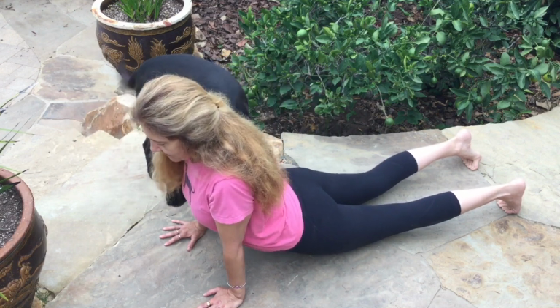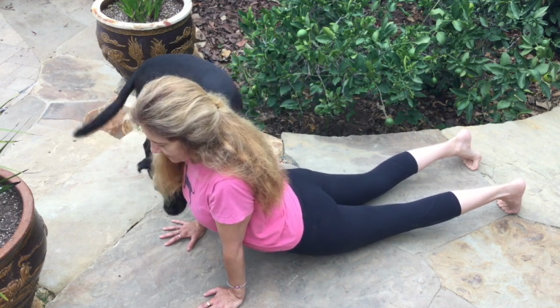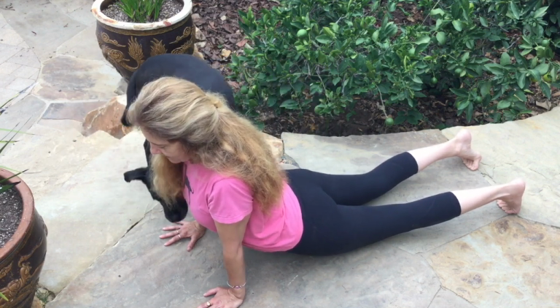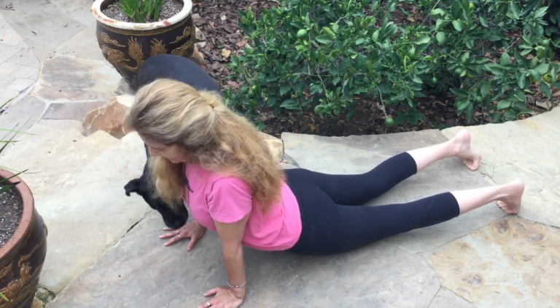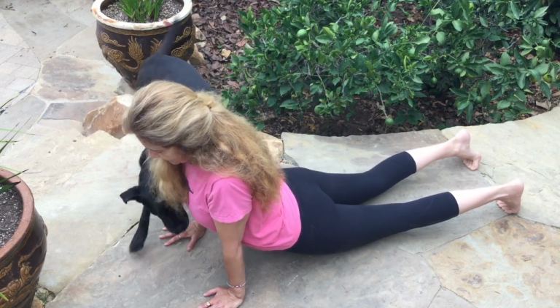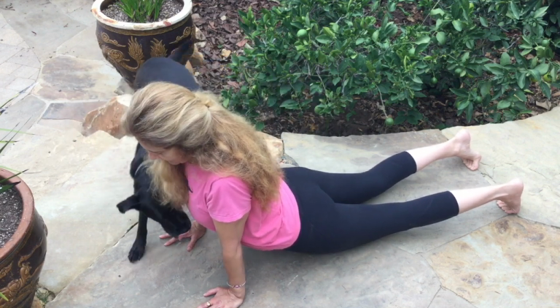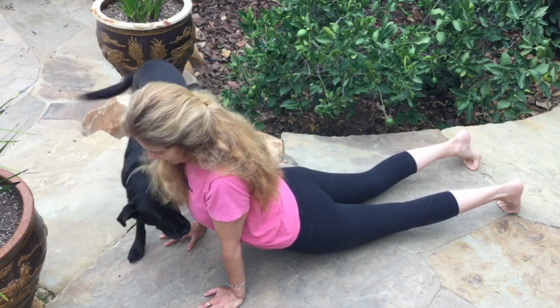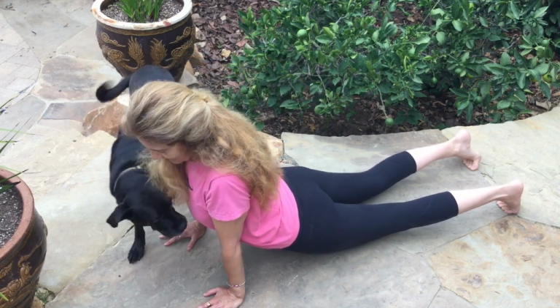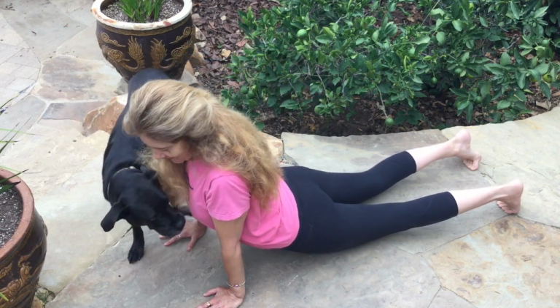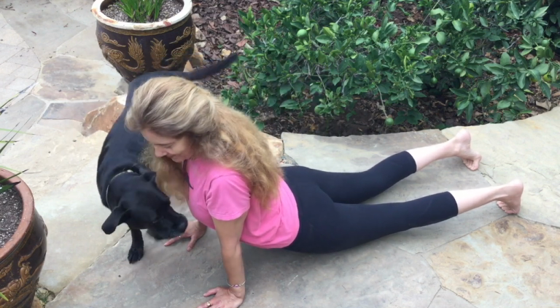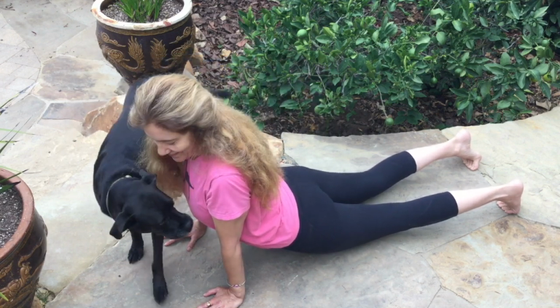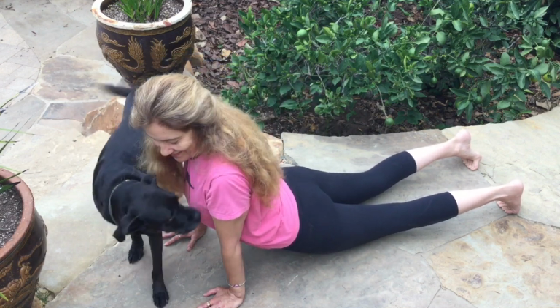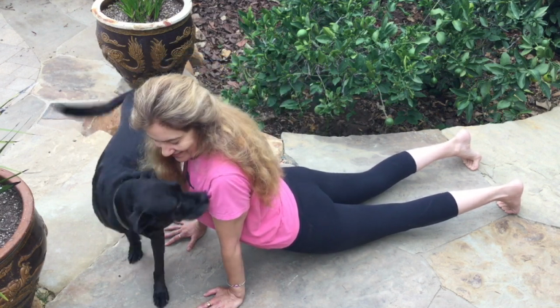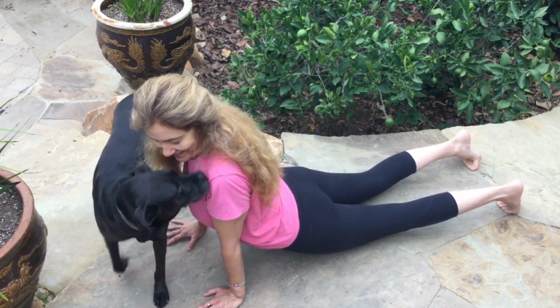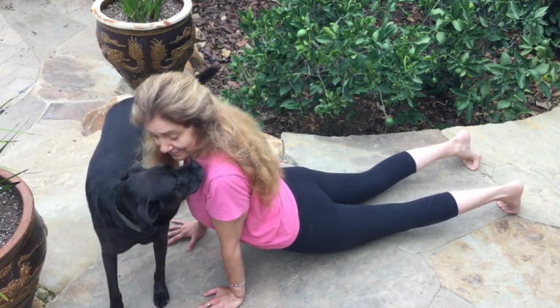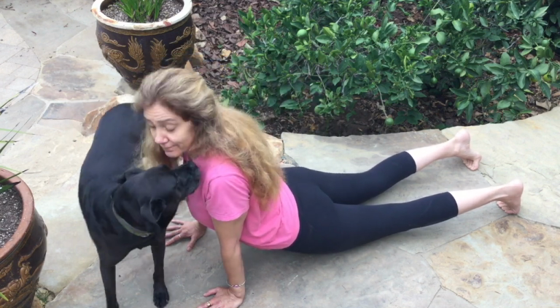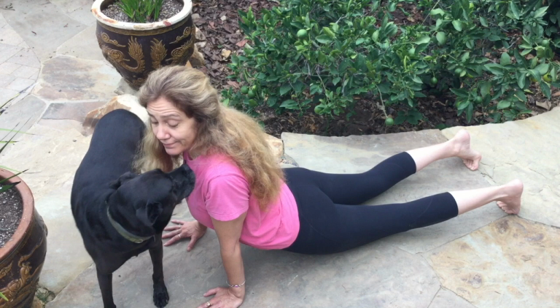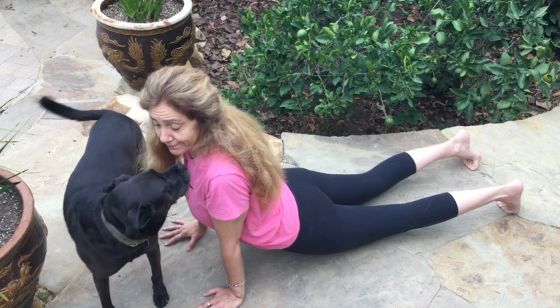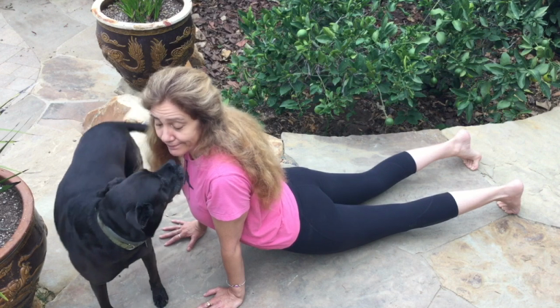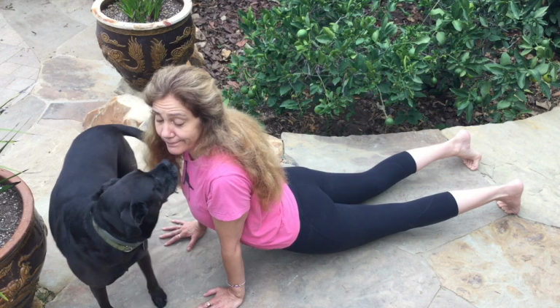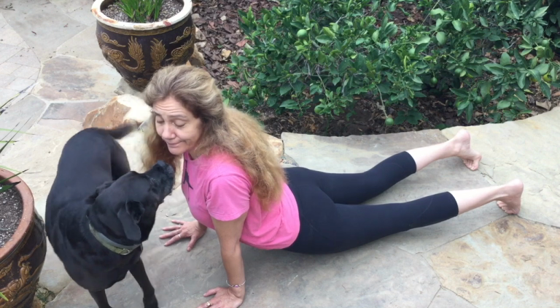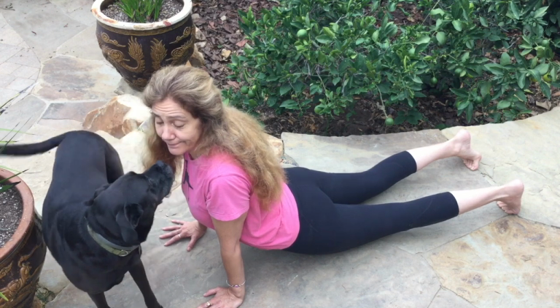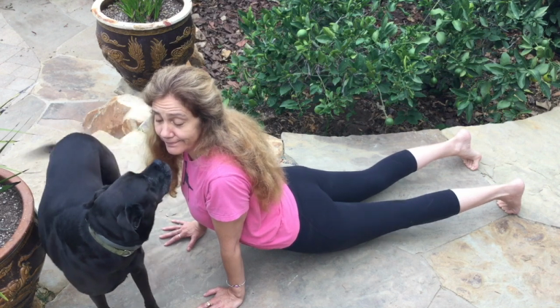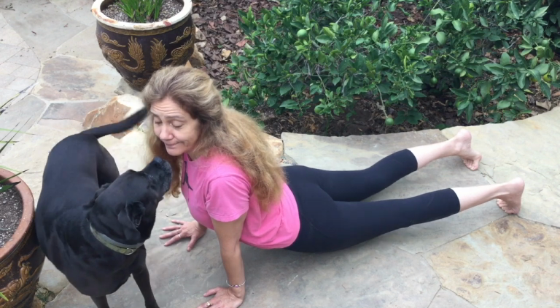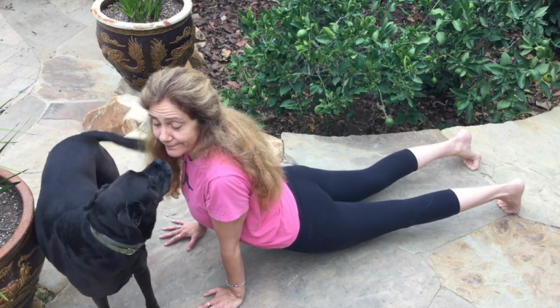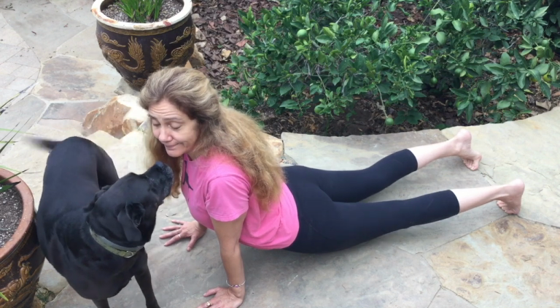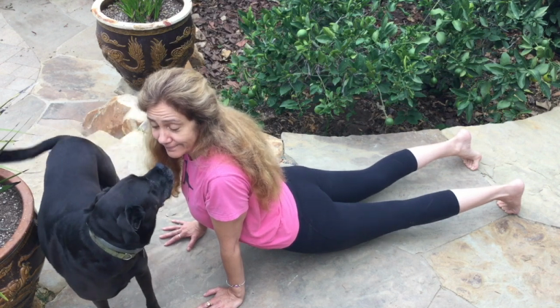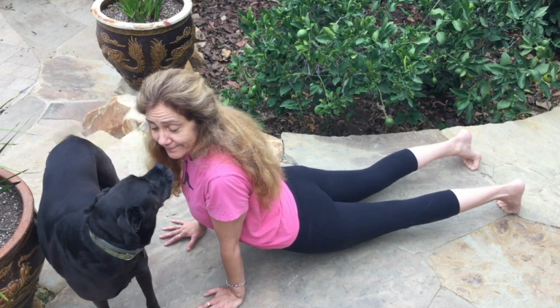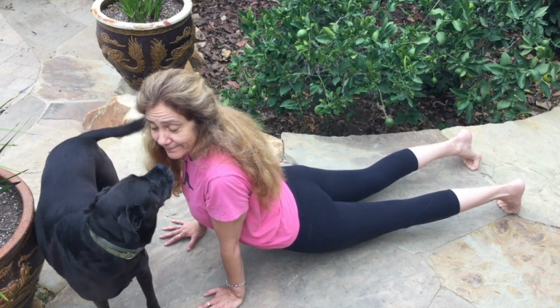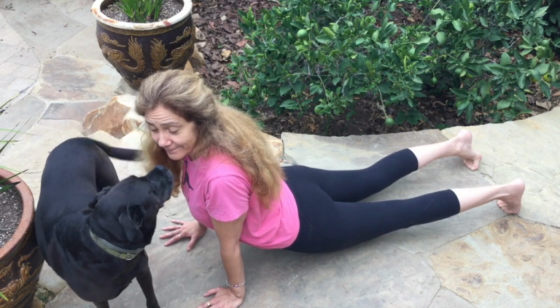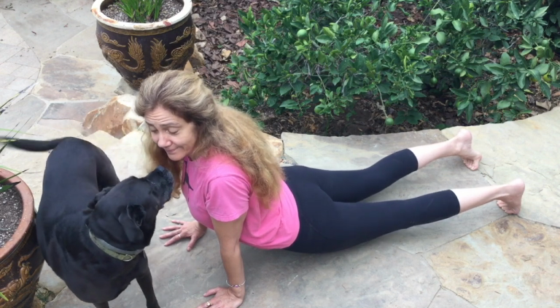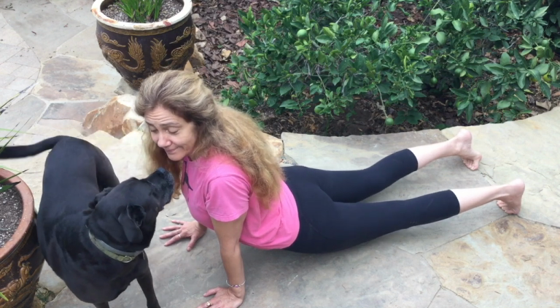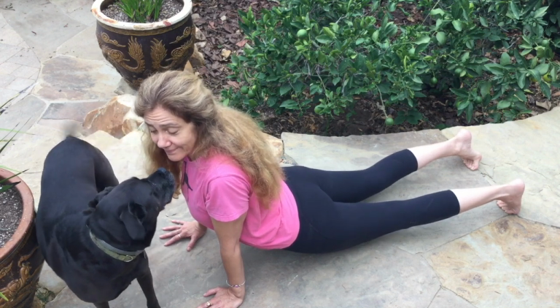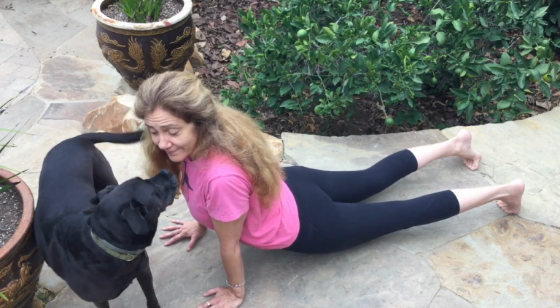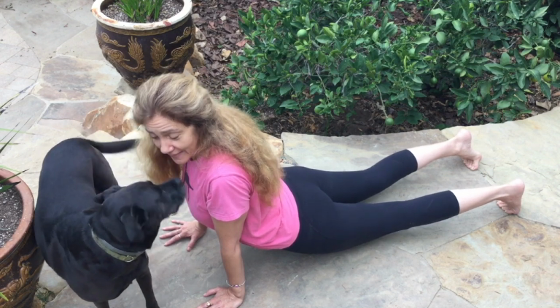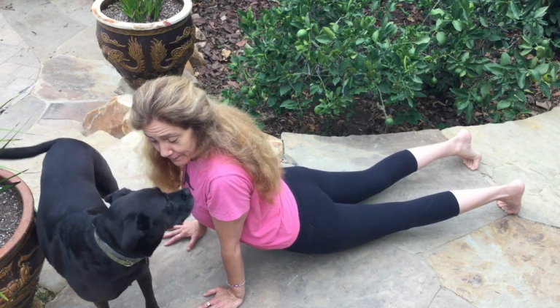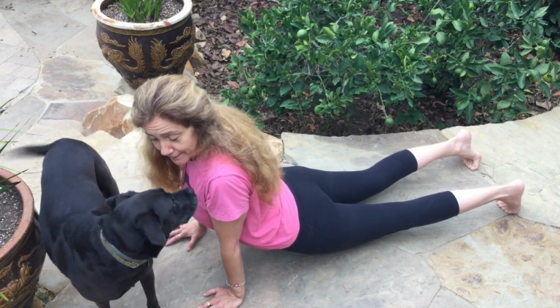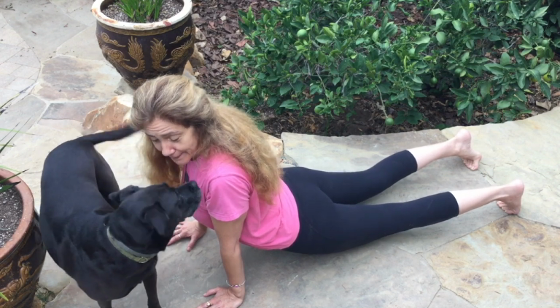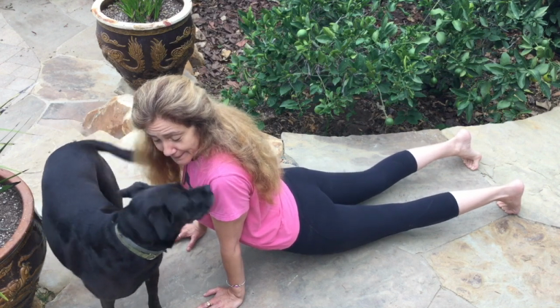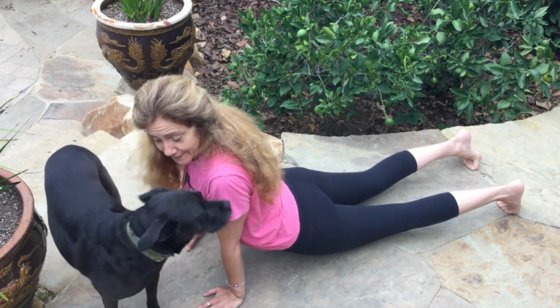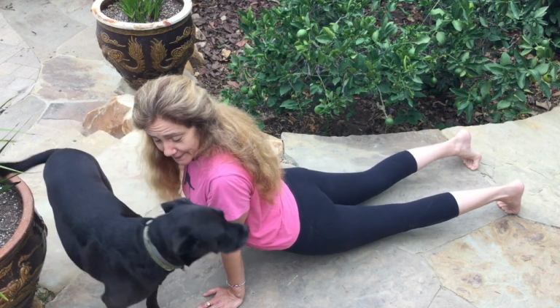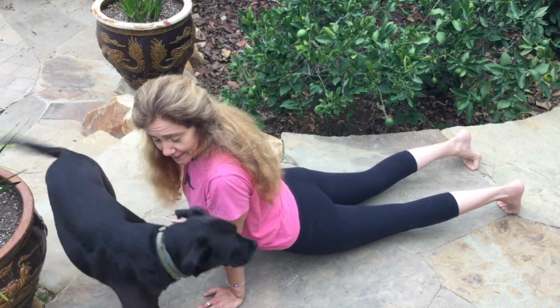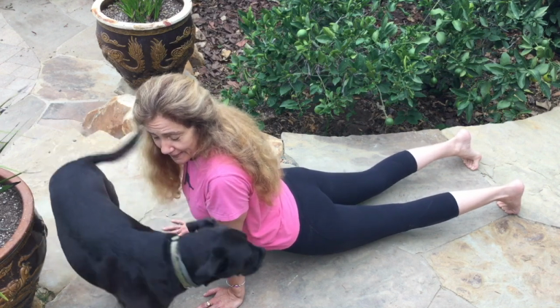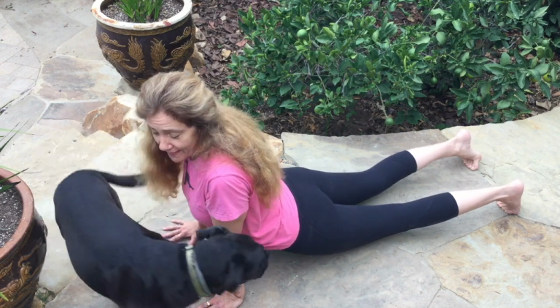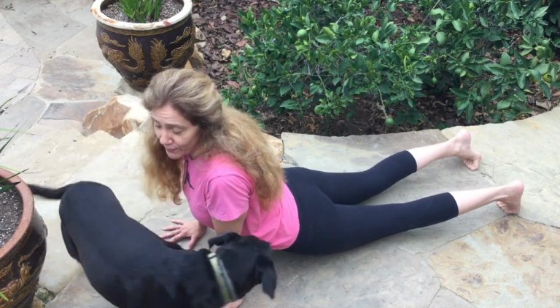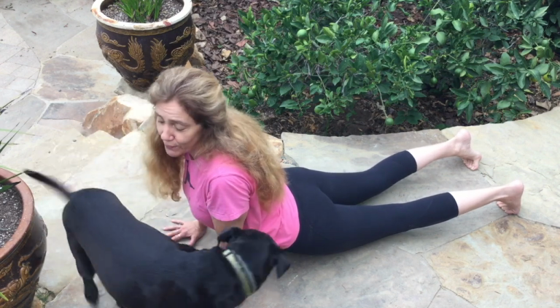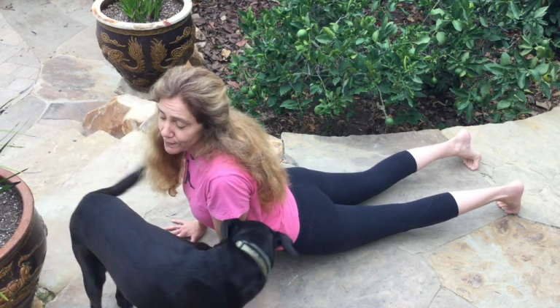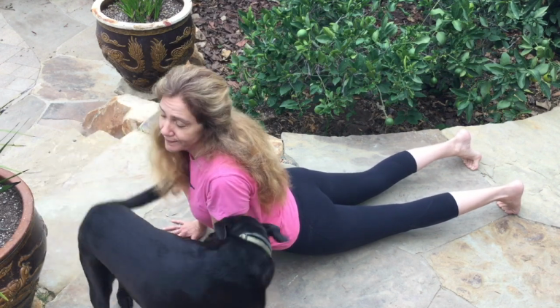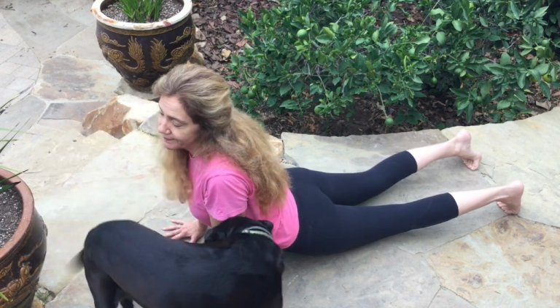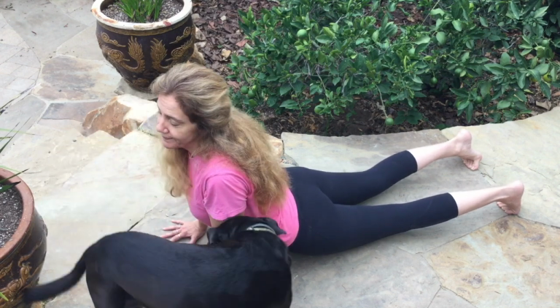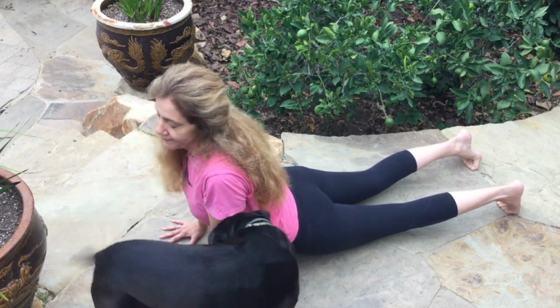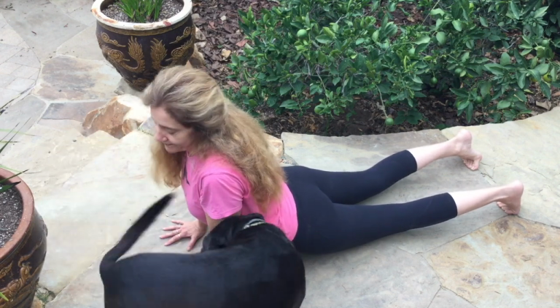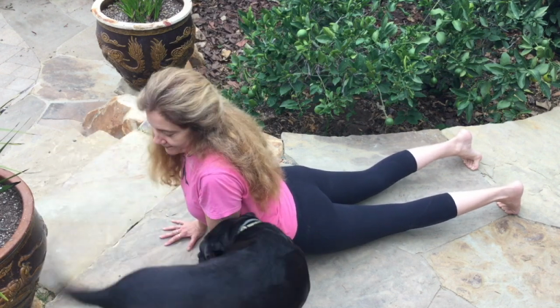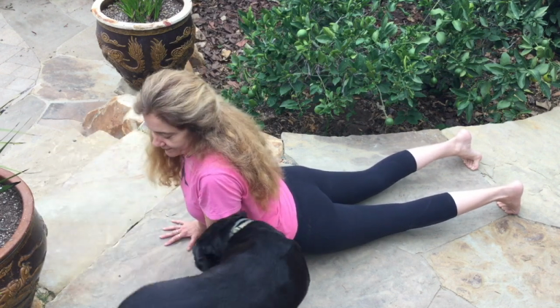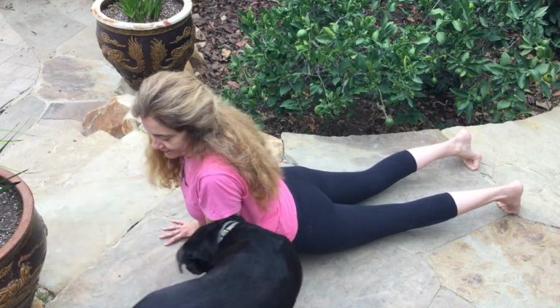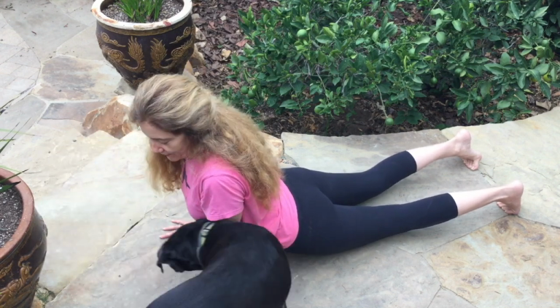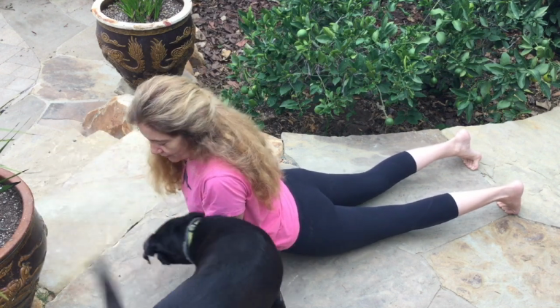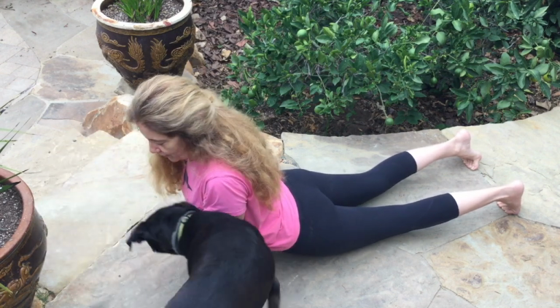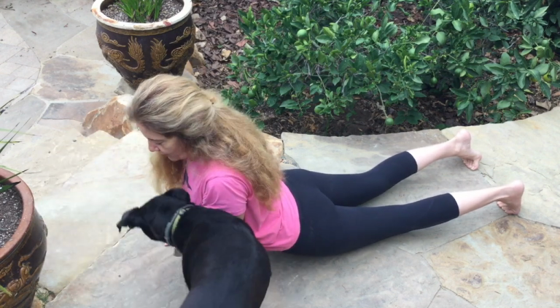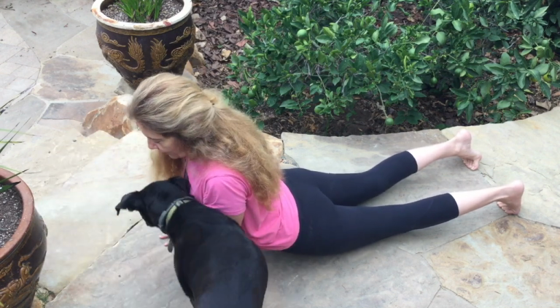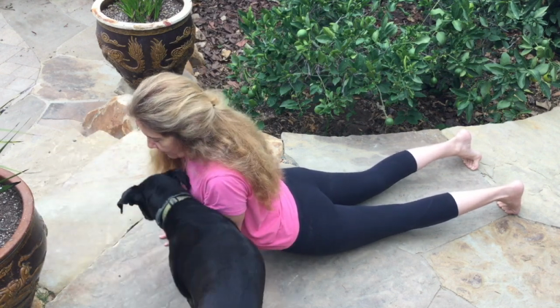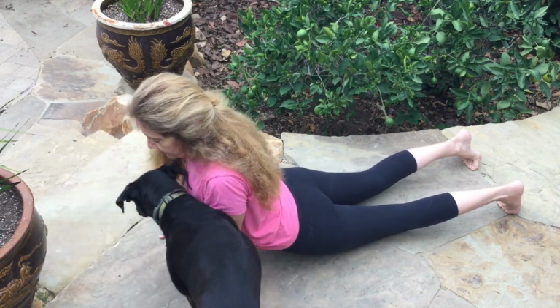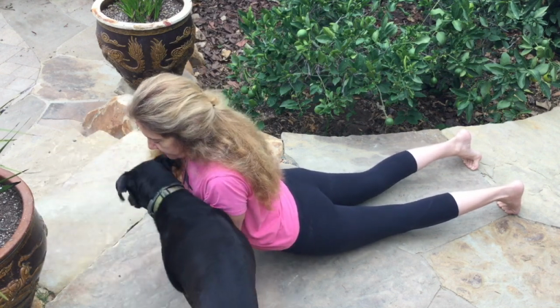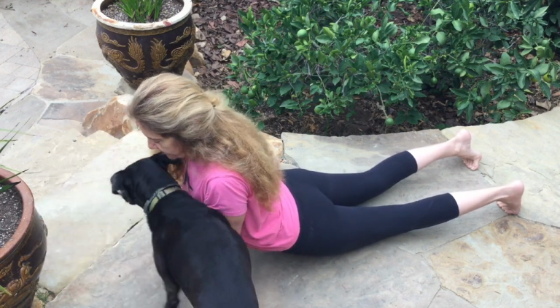Both positions are helpful to elongate the psoas. The psoas helps curl us into a protective fetal position in crisis.